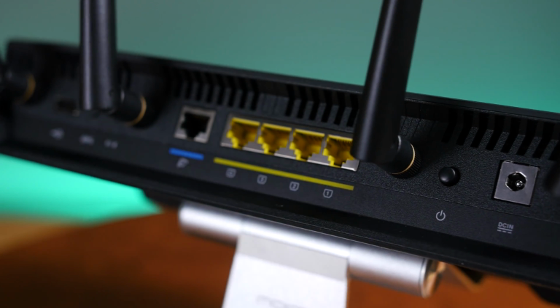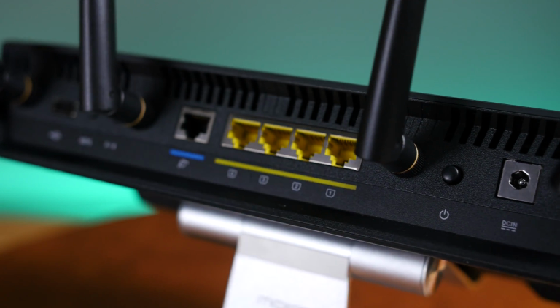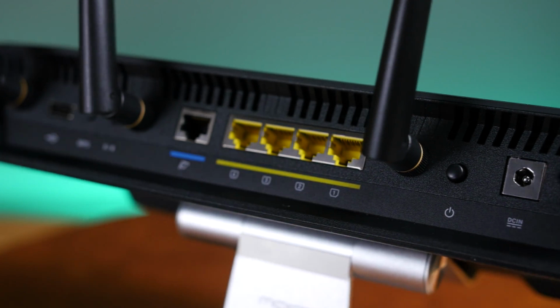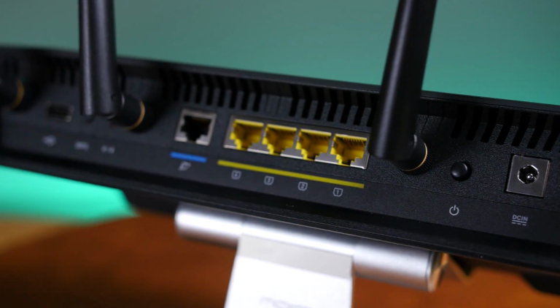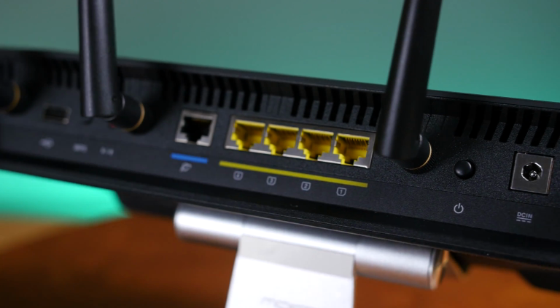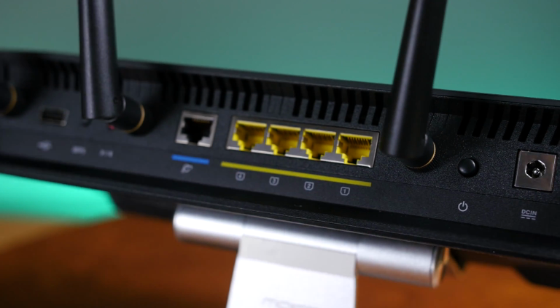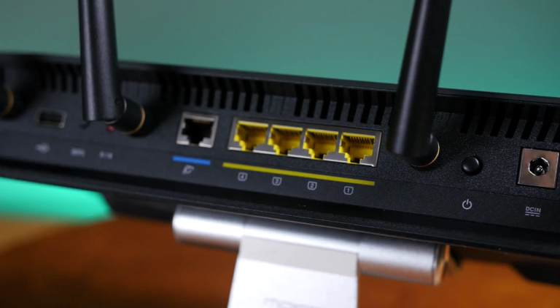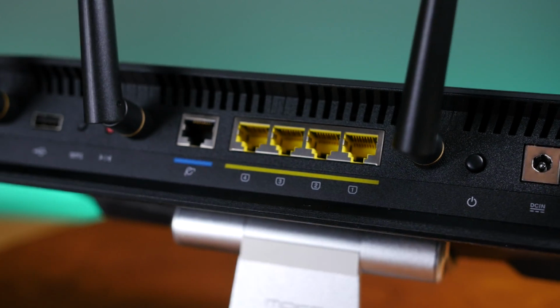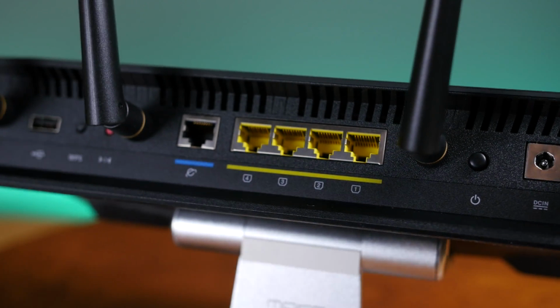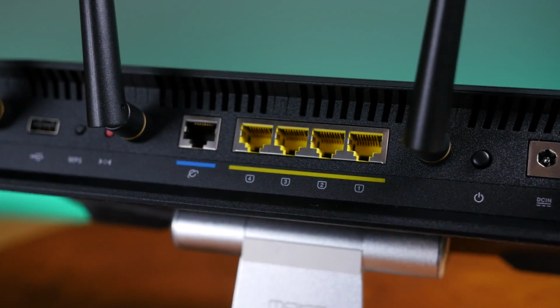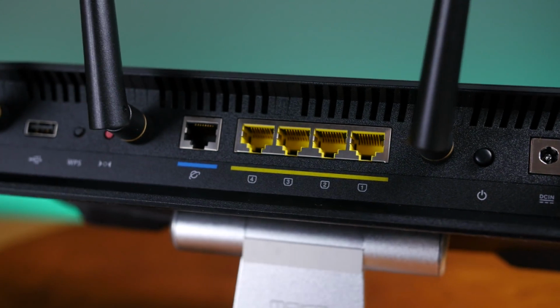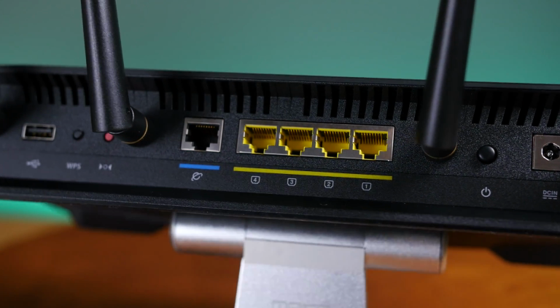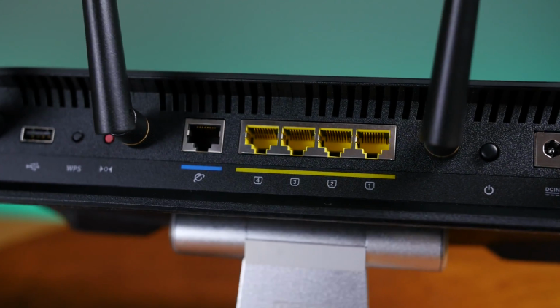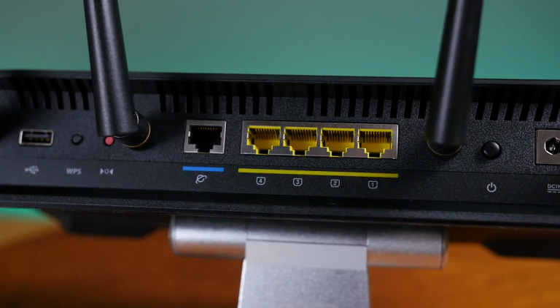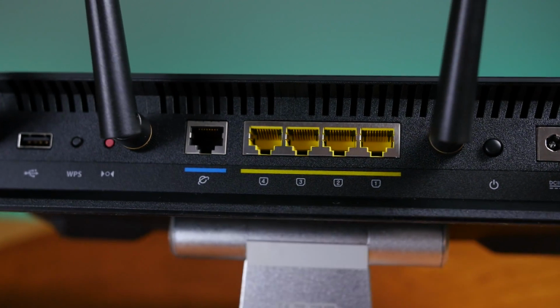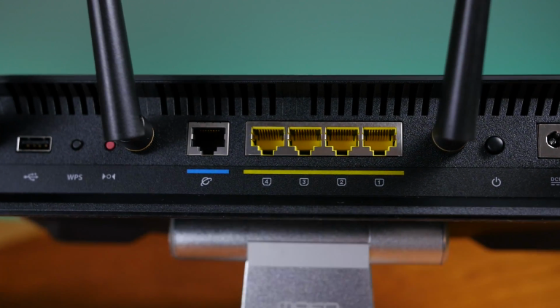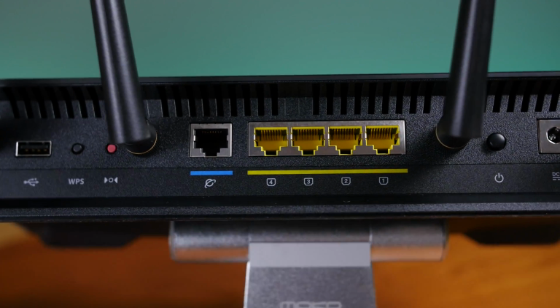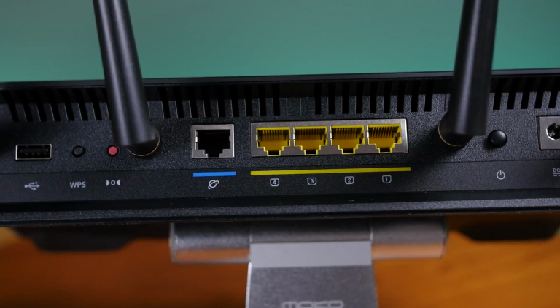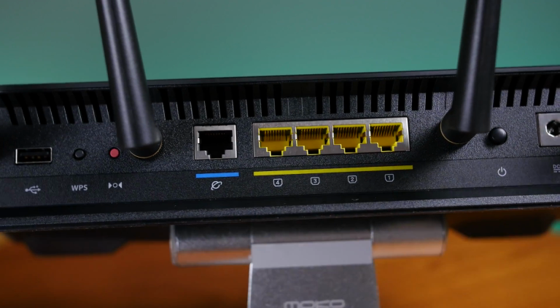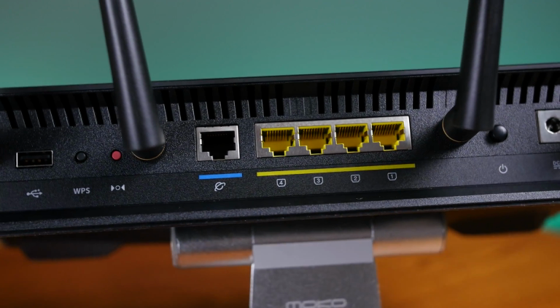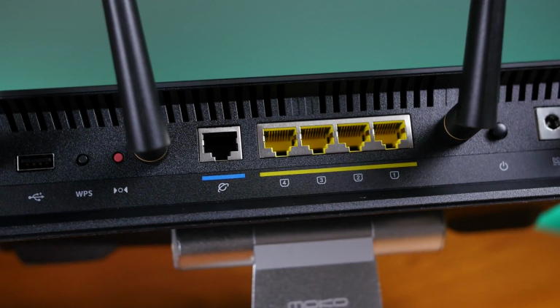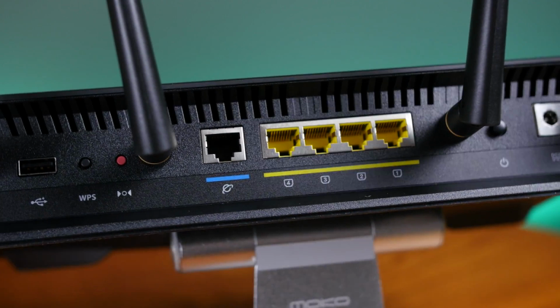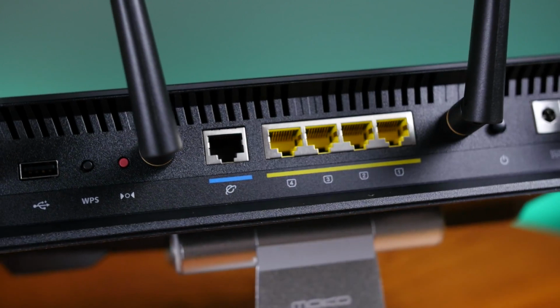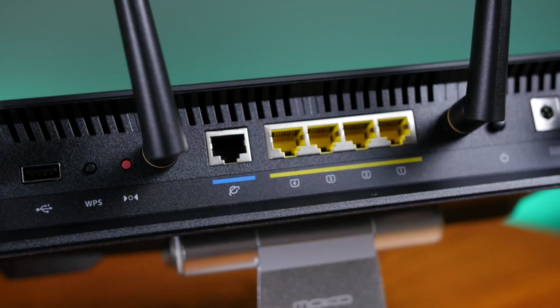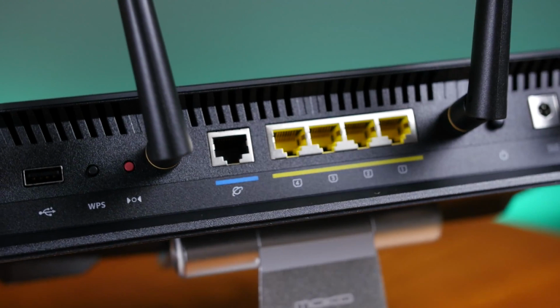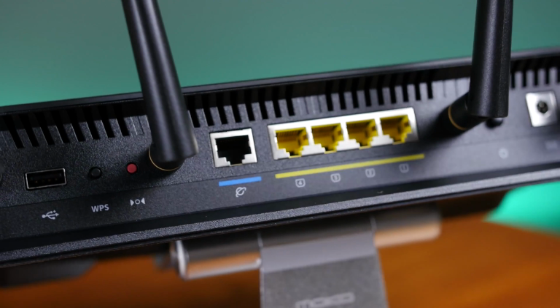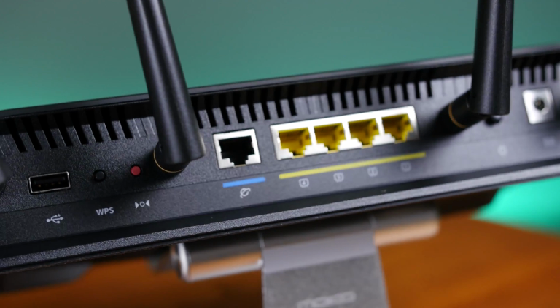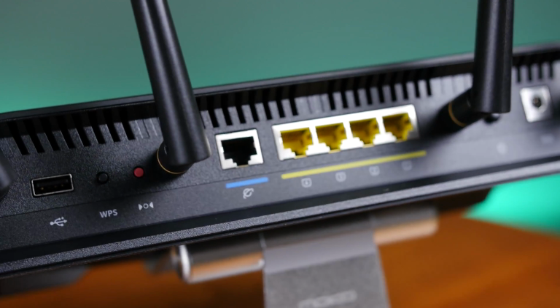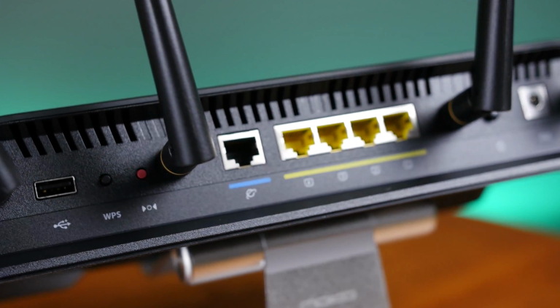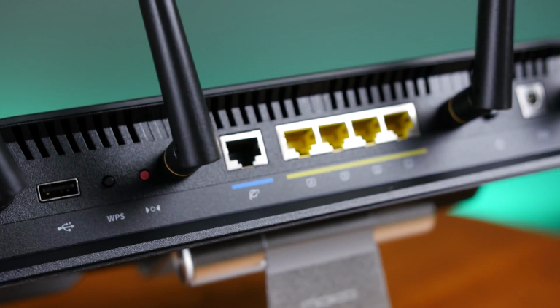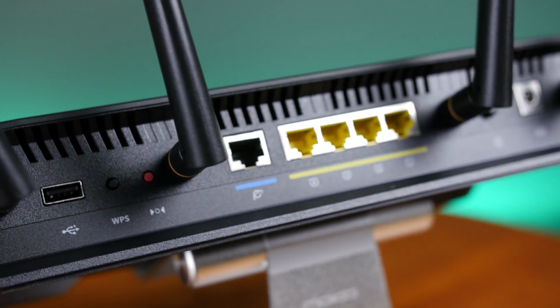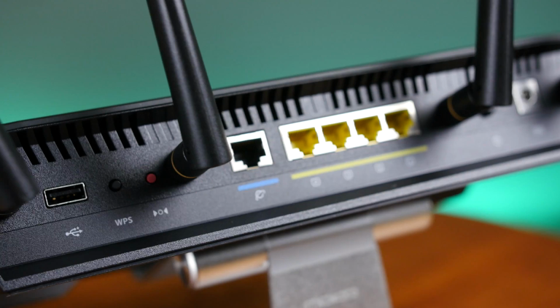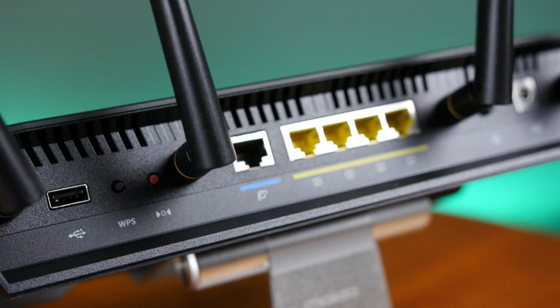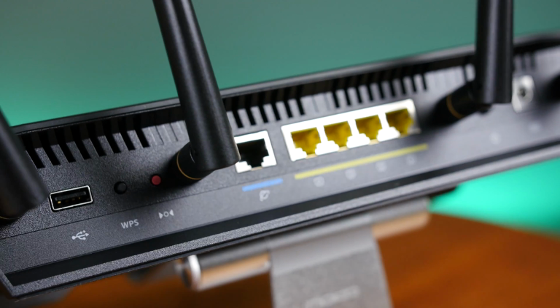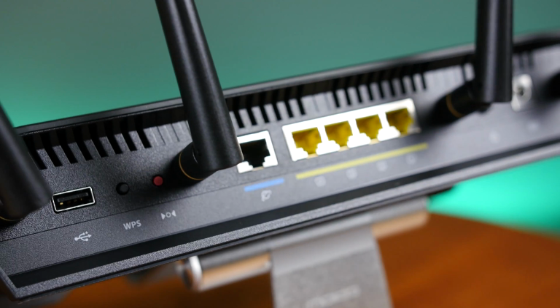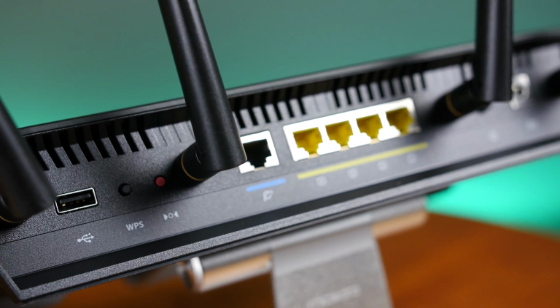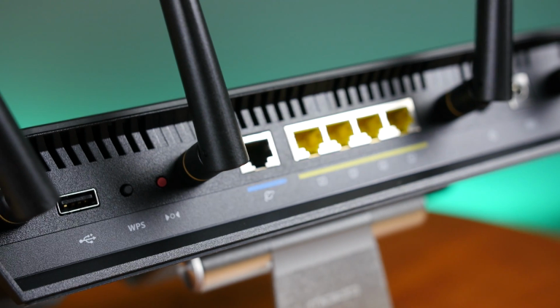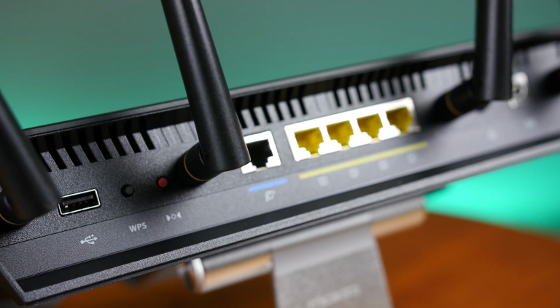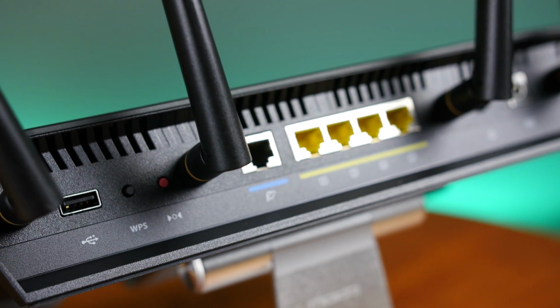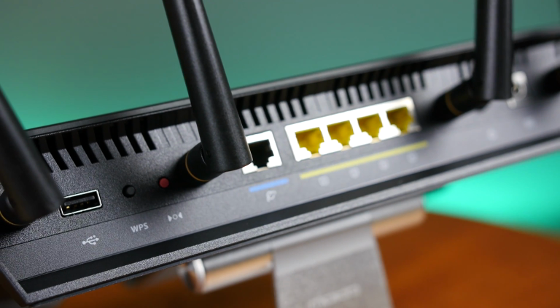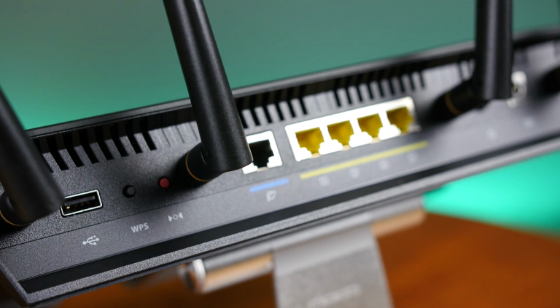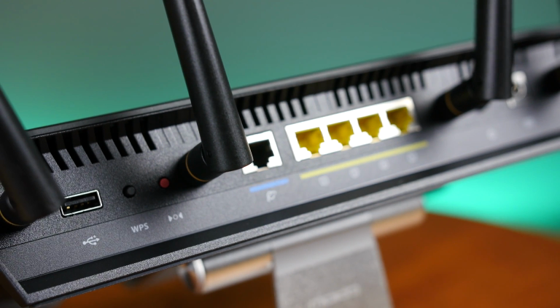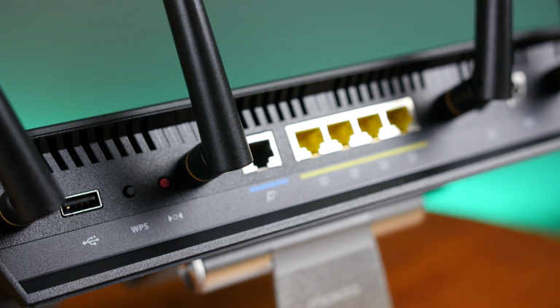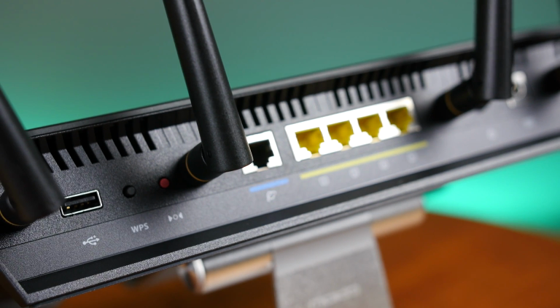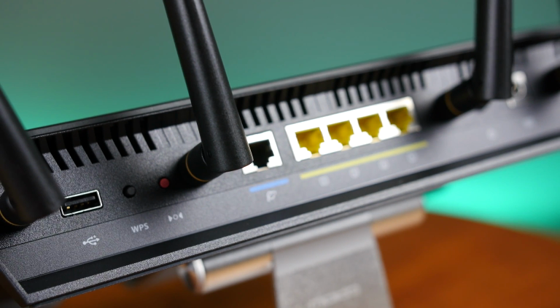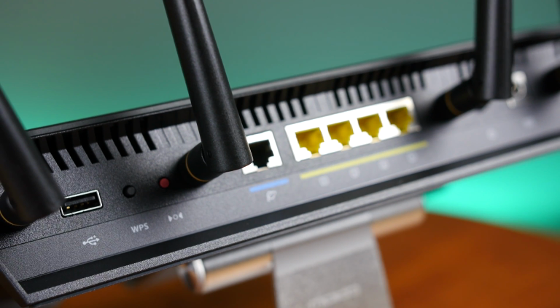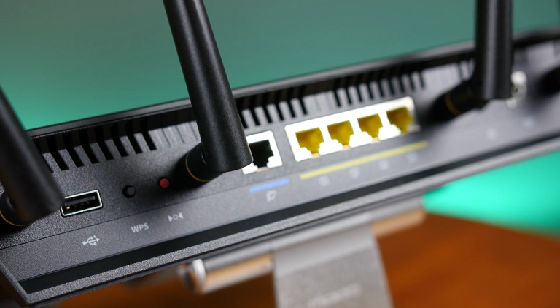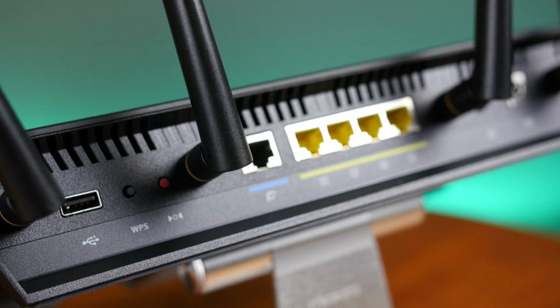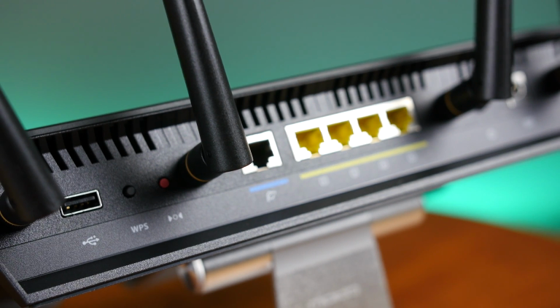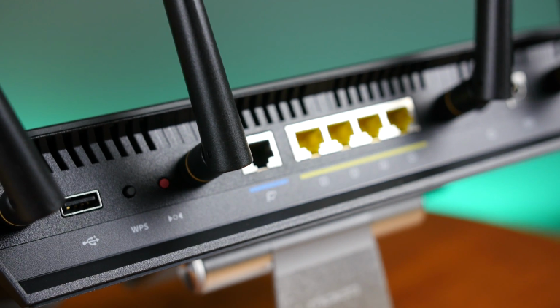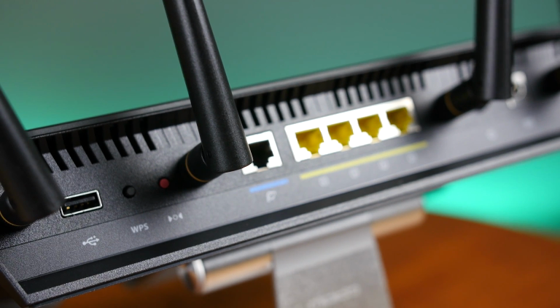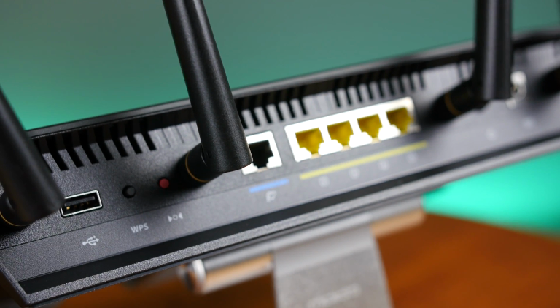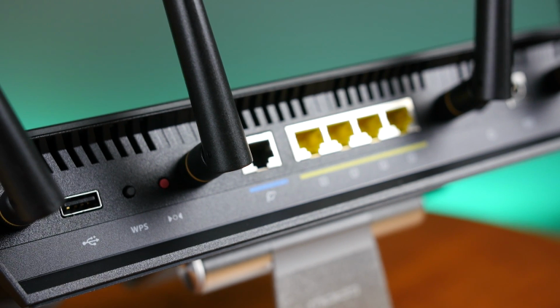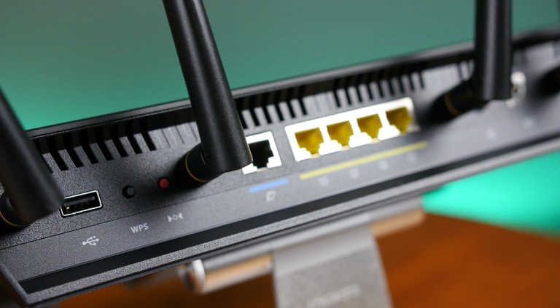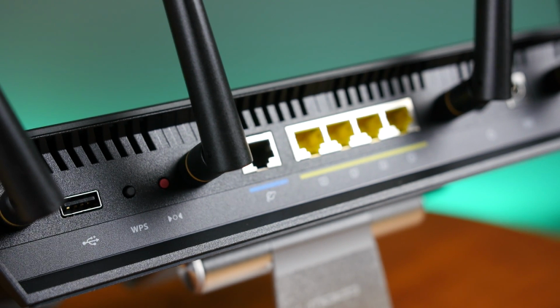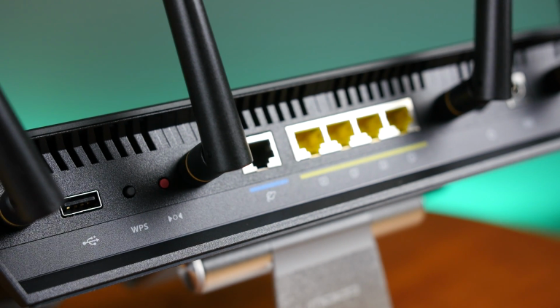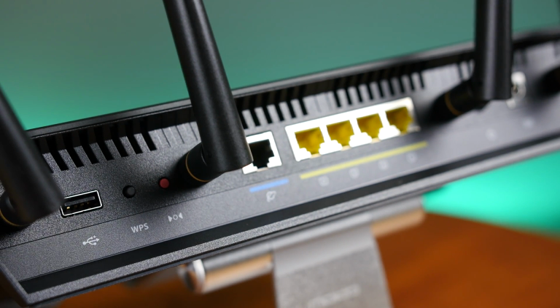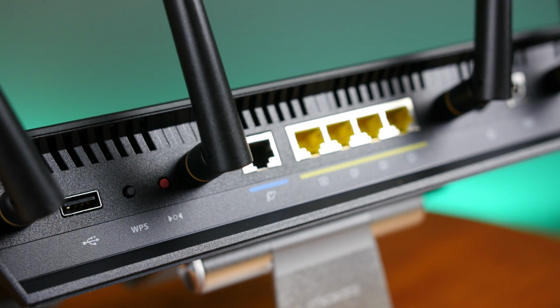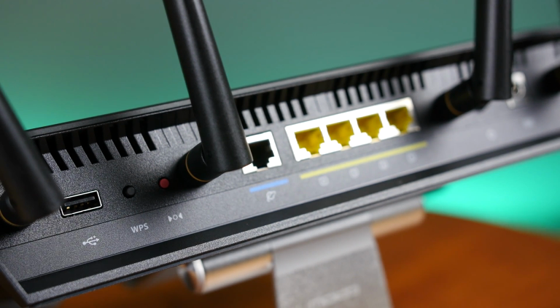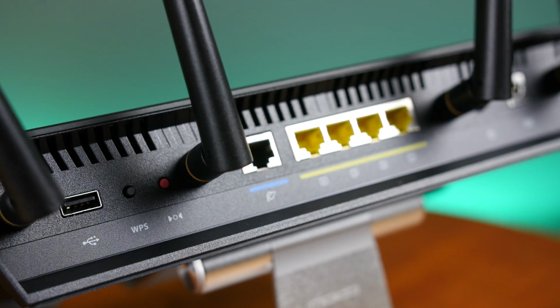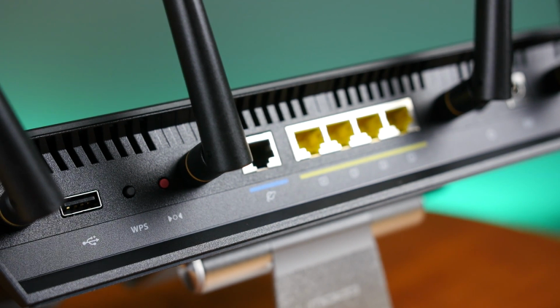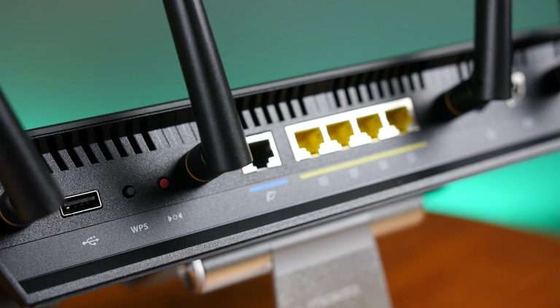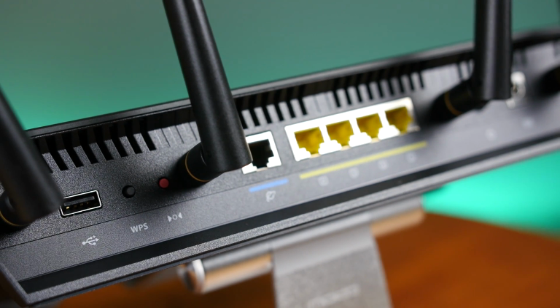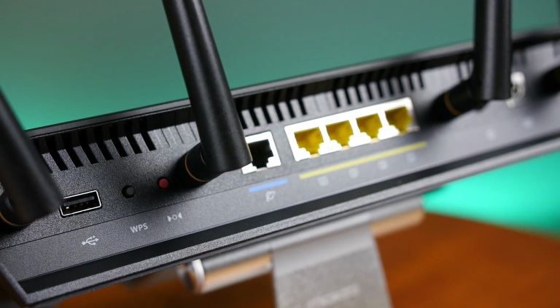For connectivity, the RT-AC3200 comes with one USB 3 port, one USB 2 port, and four wired Ethernet ports.